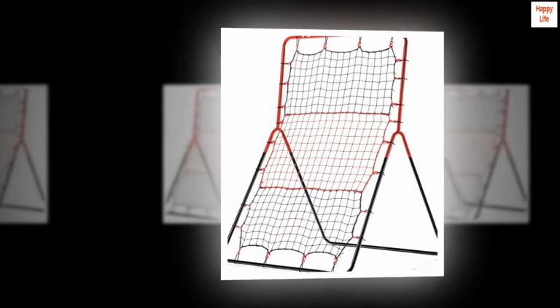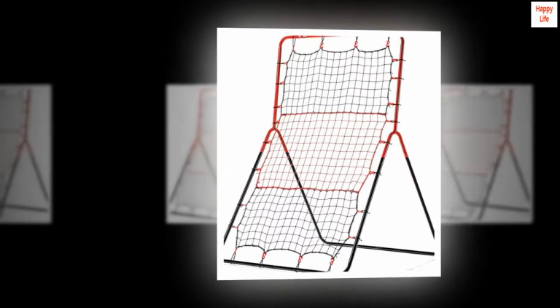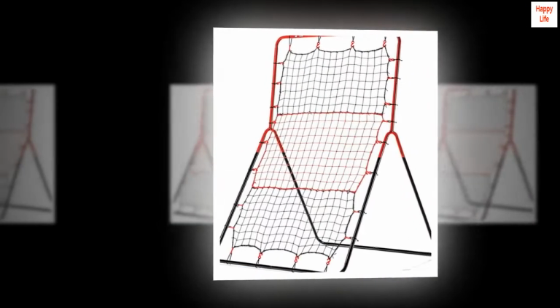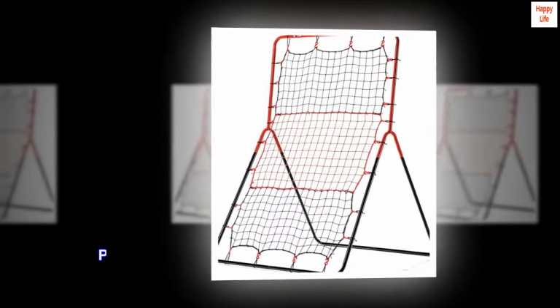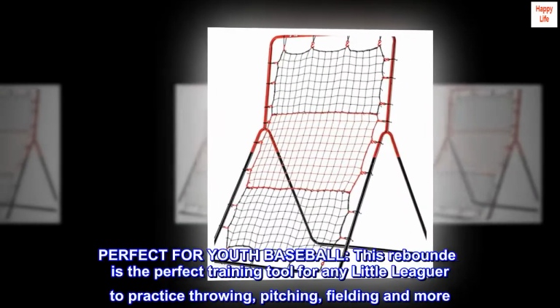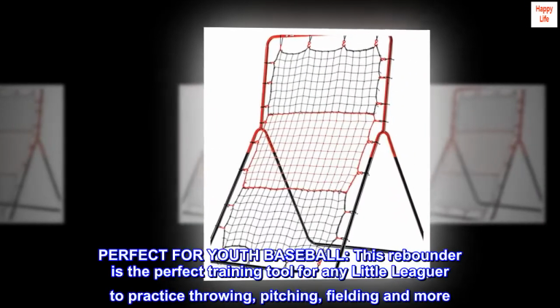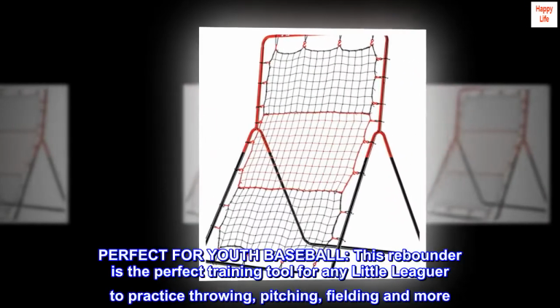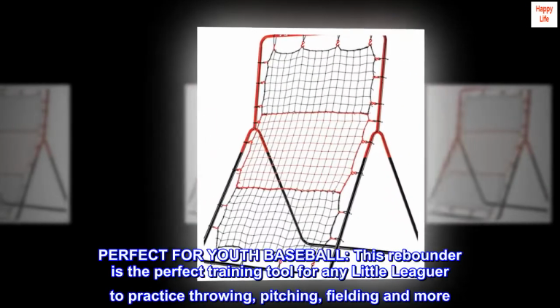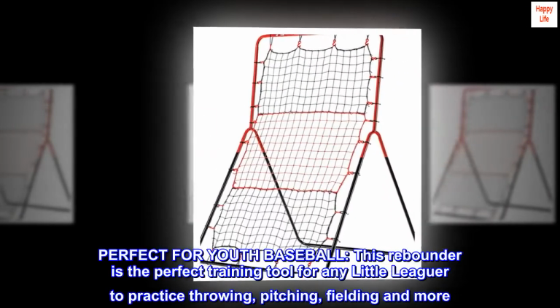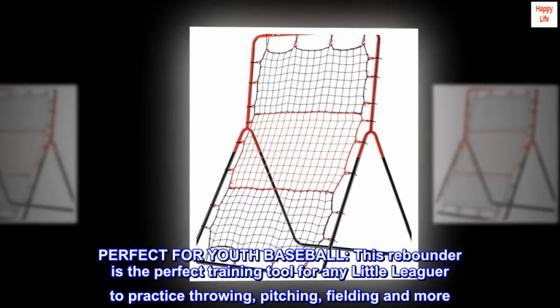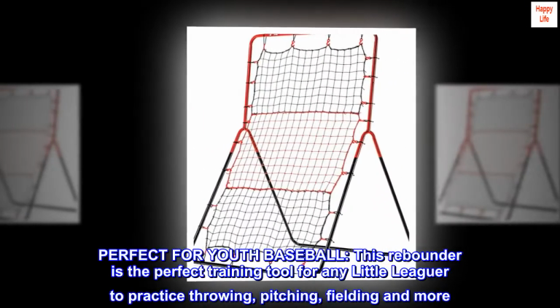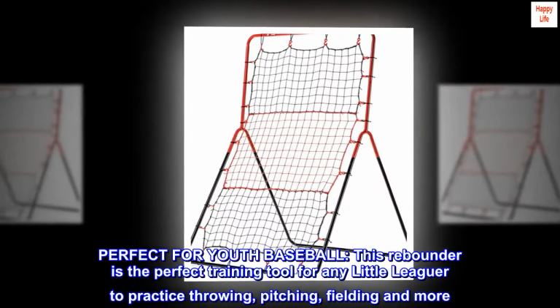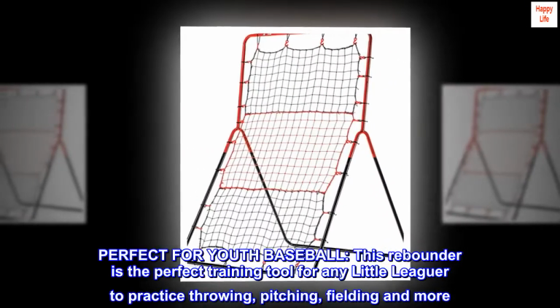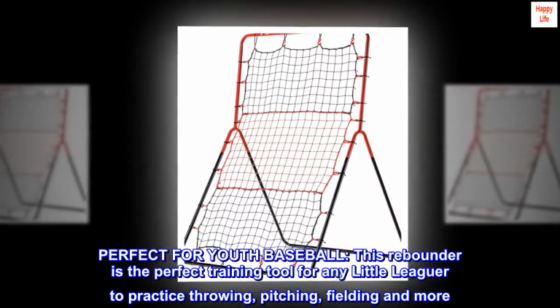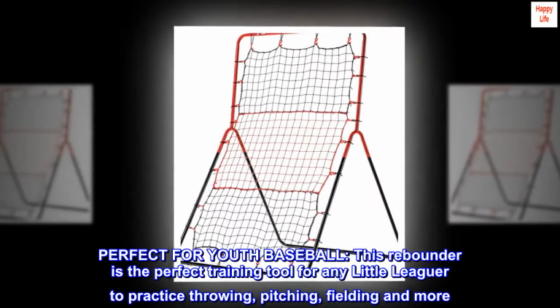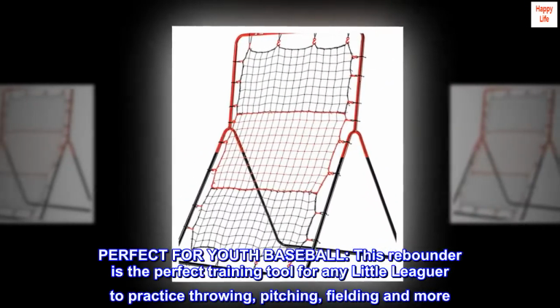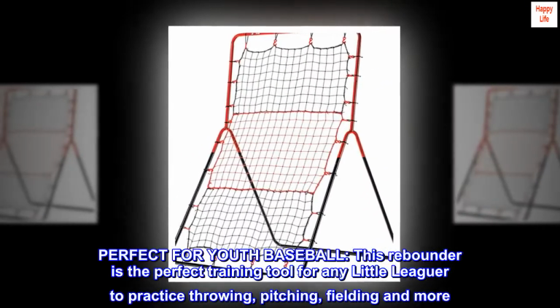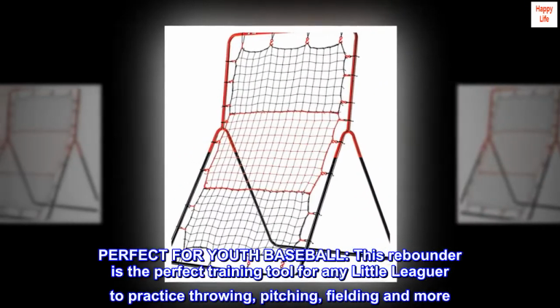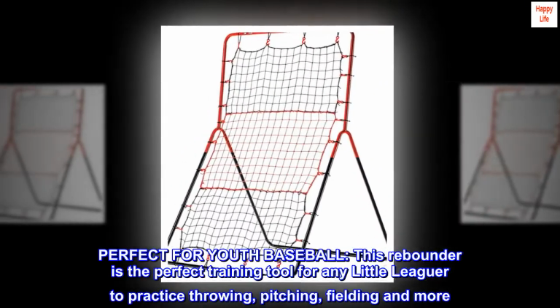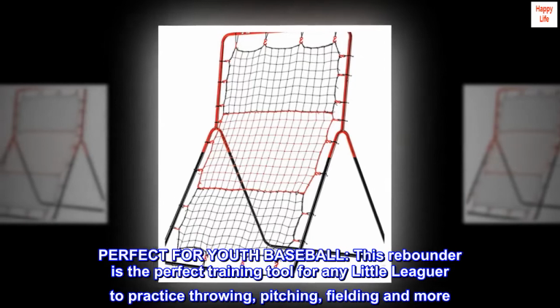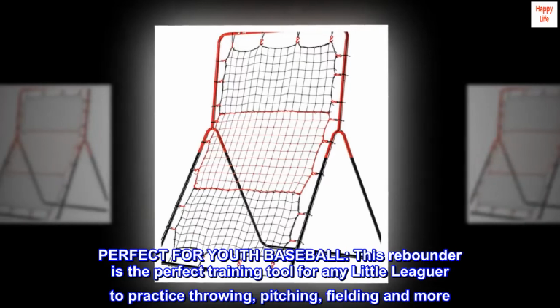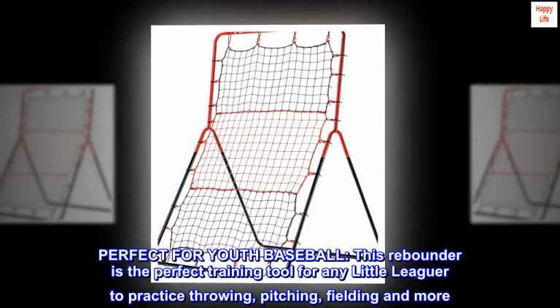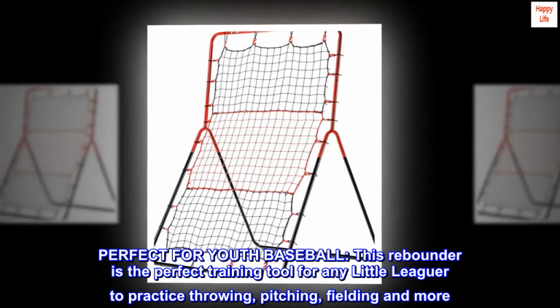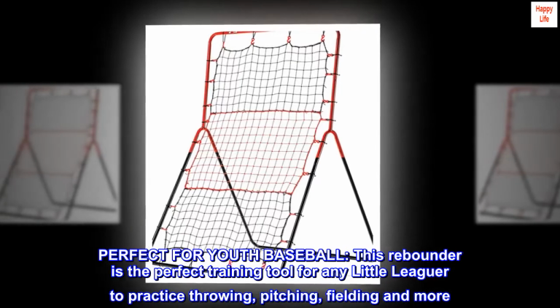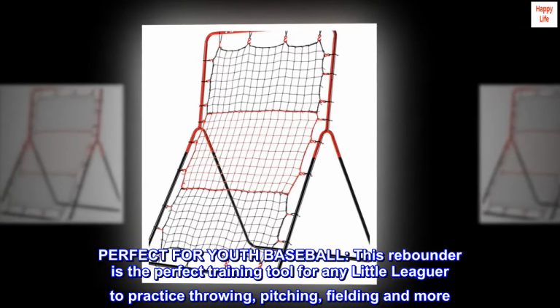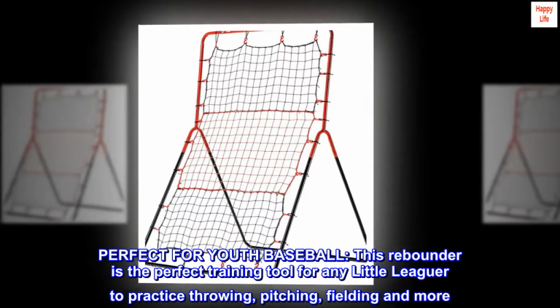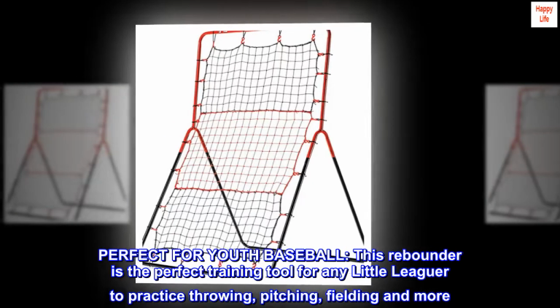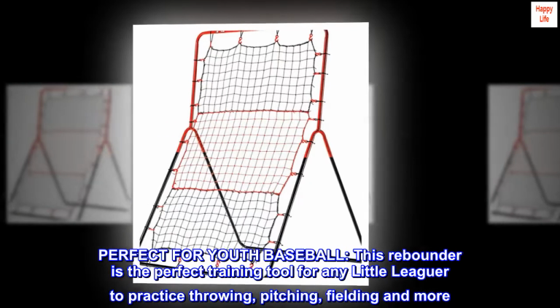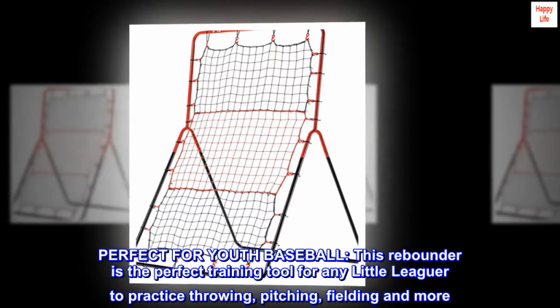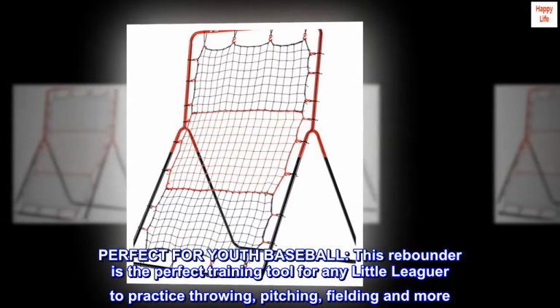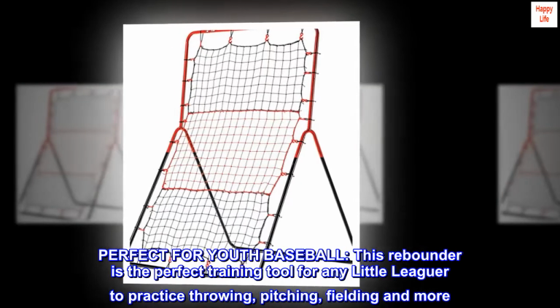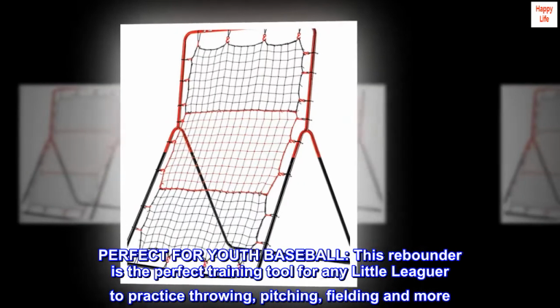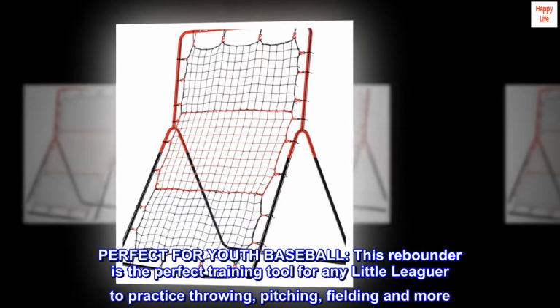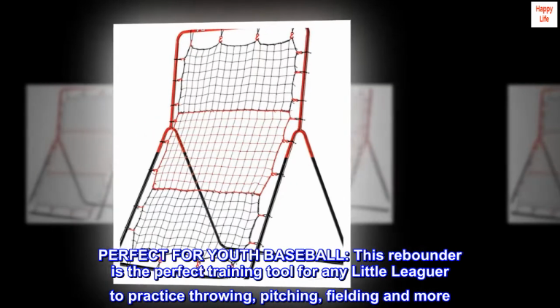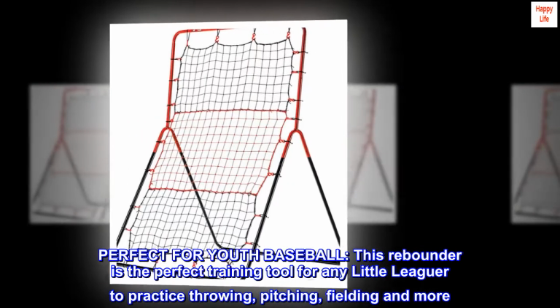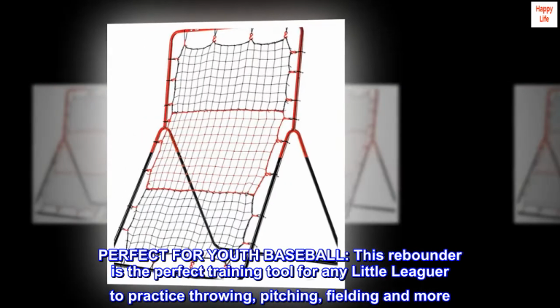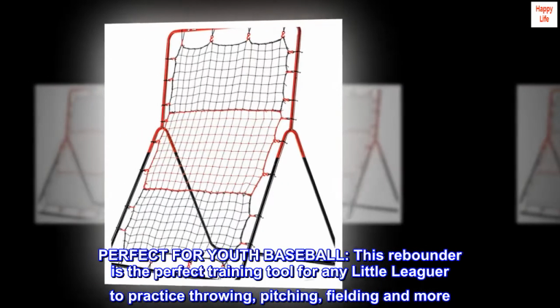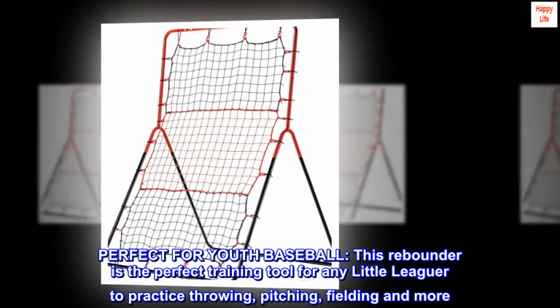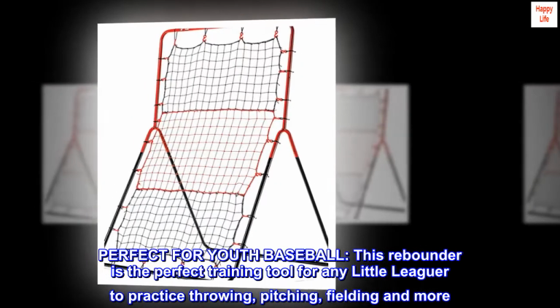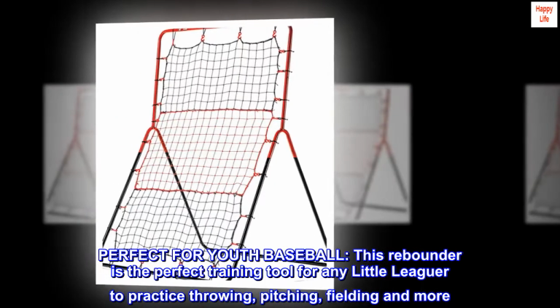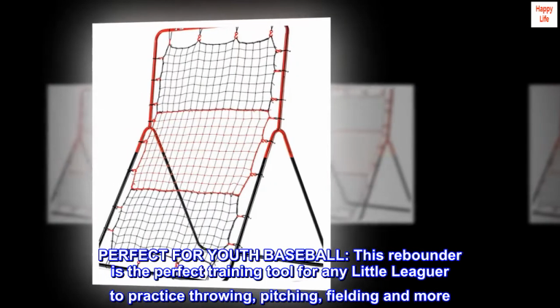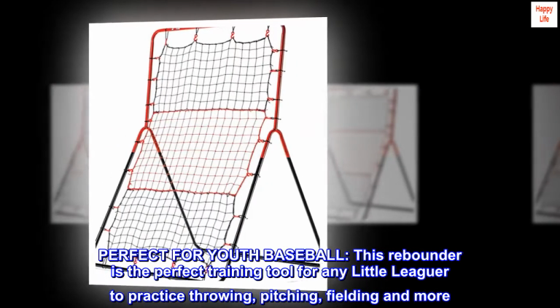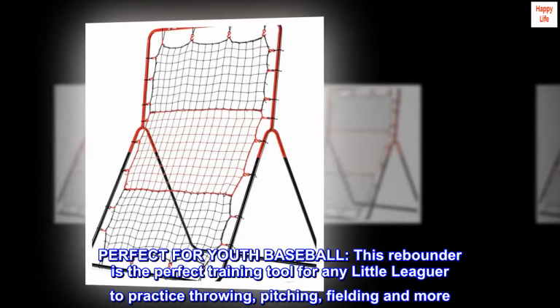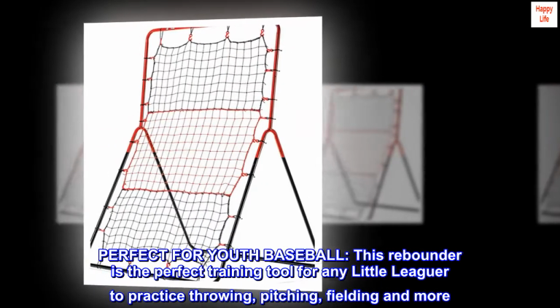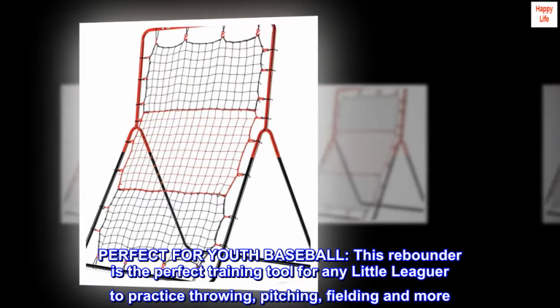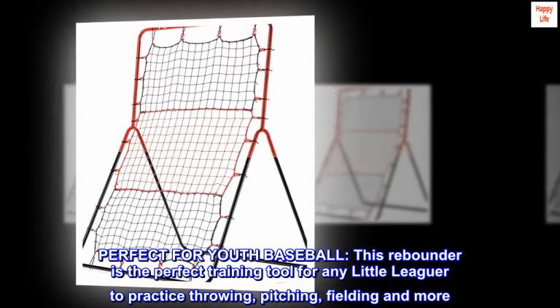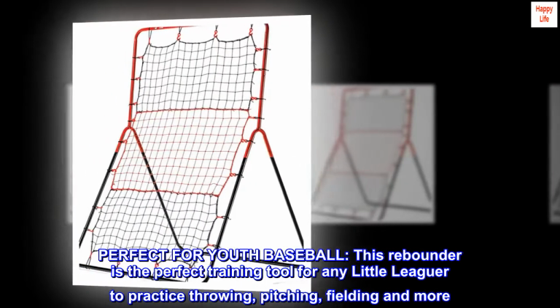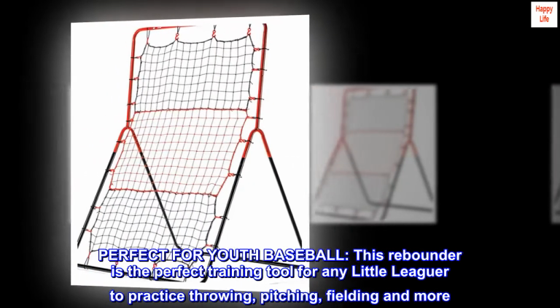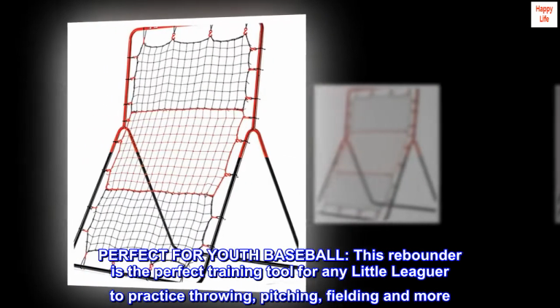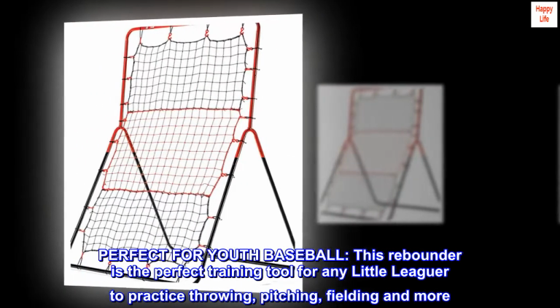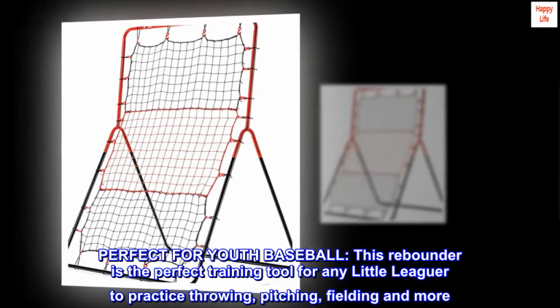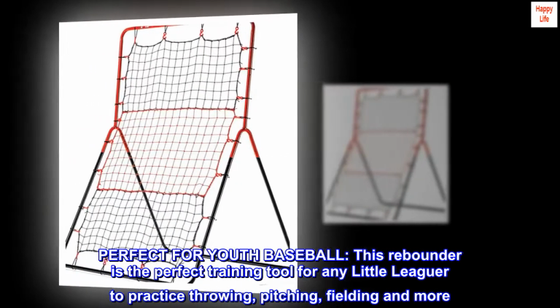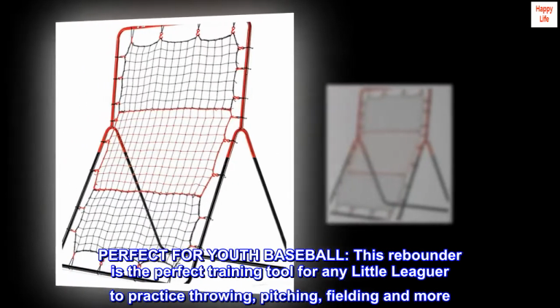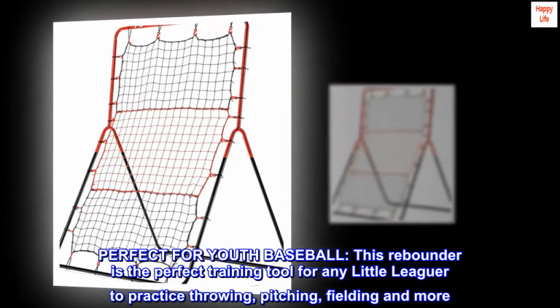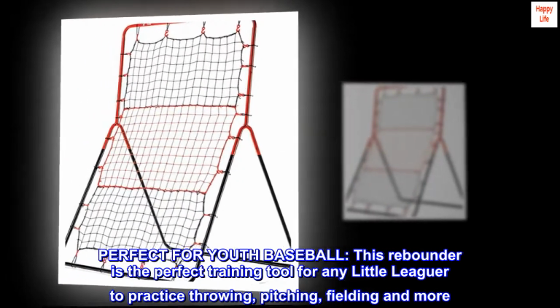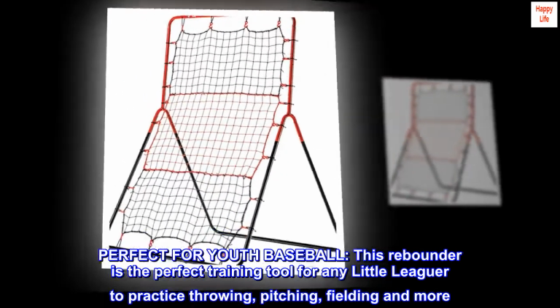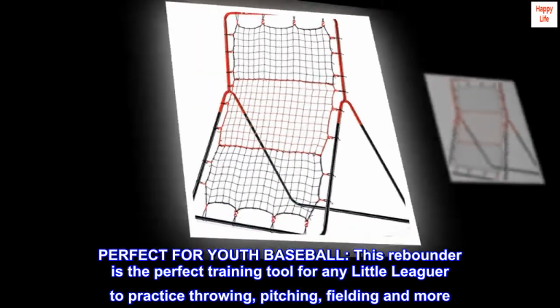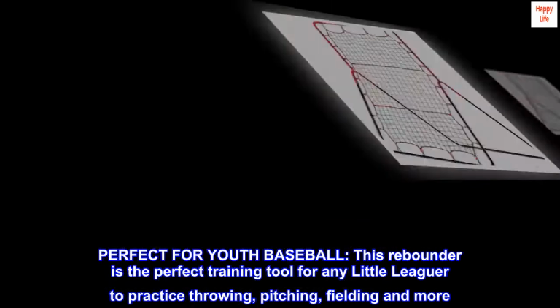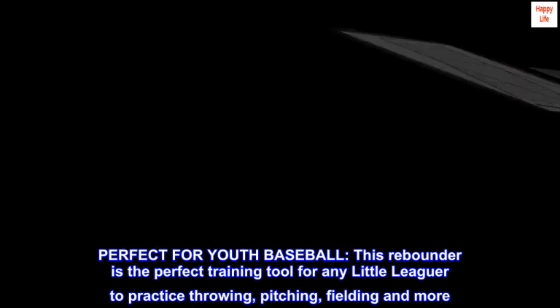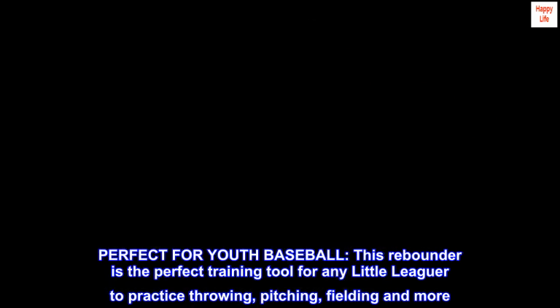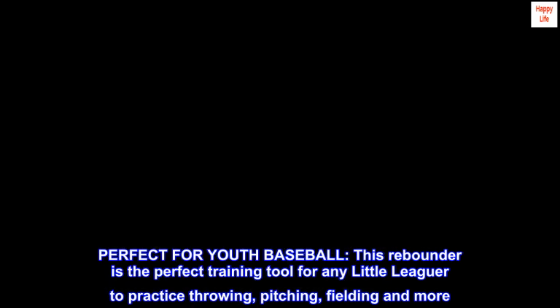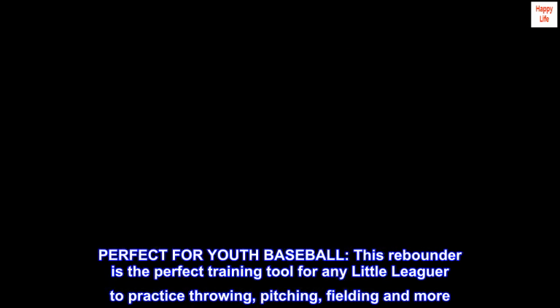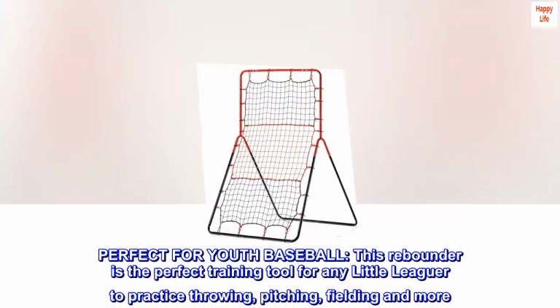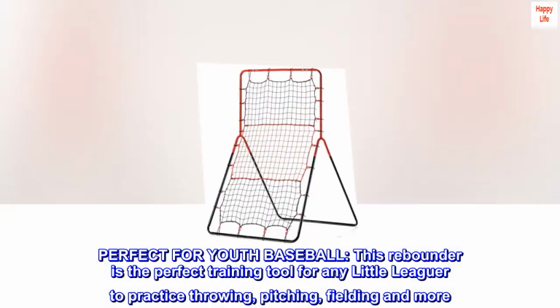Perfect for youth baseball. This rebounder is the perfect training tool for any little leaguer to practice throwing, pitching, fielding and more.